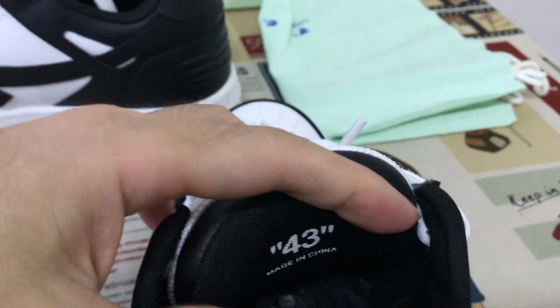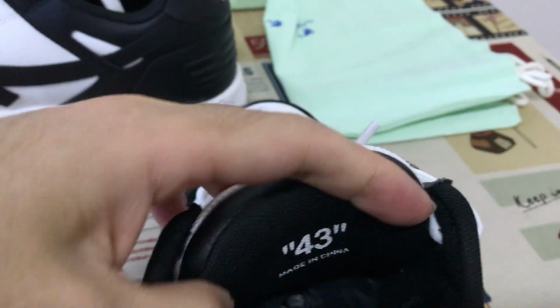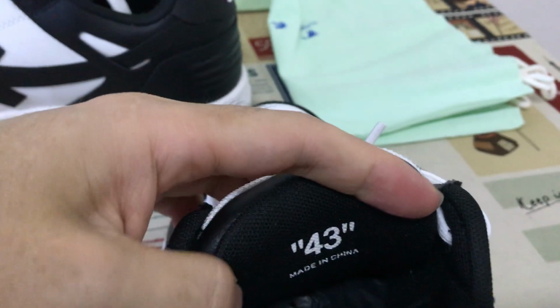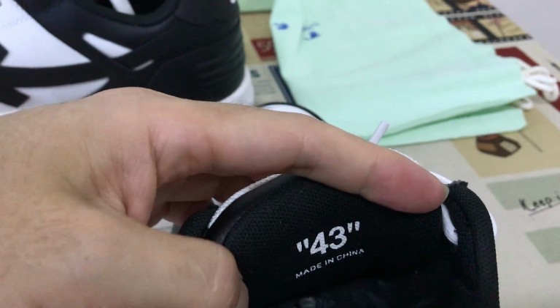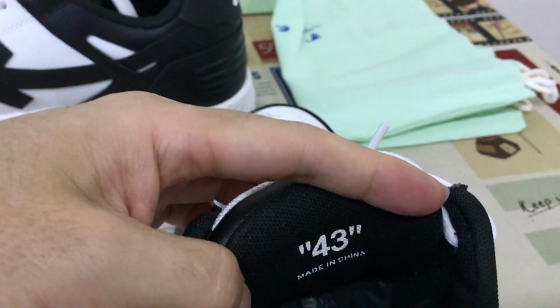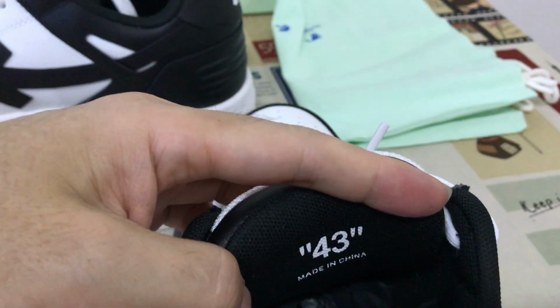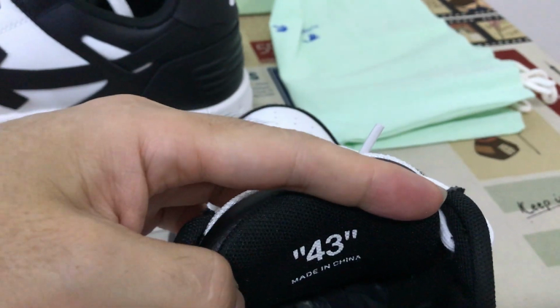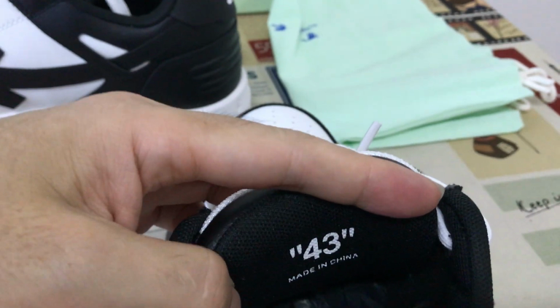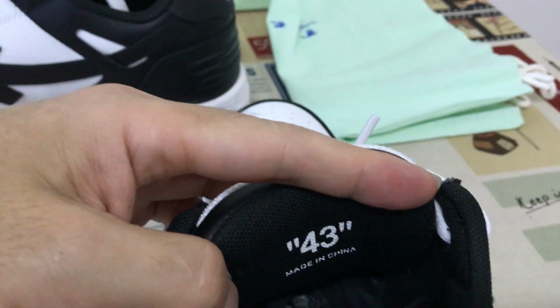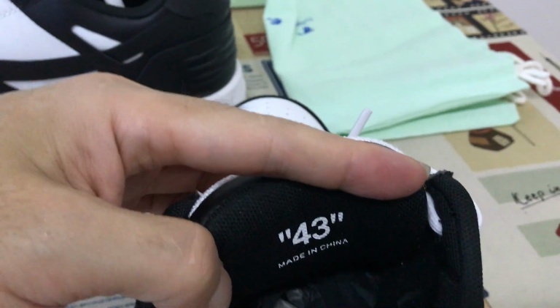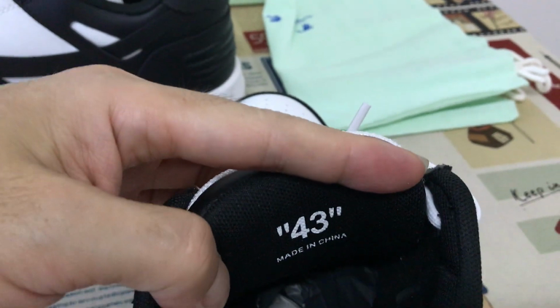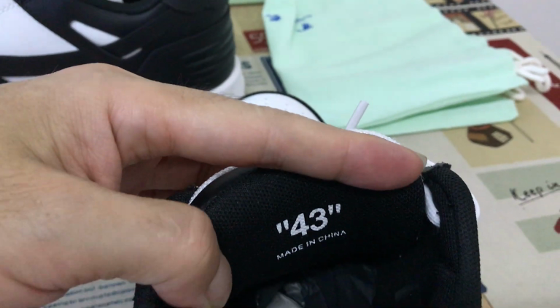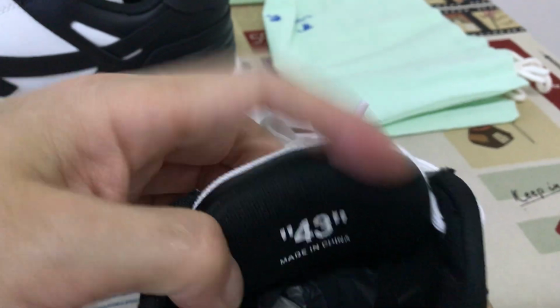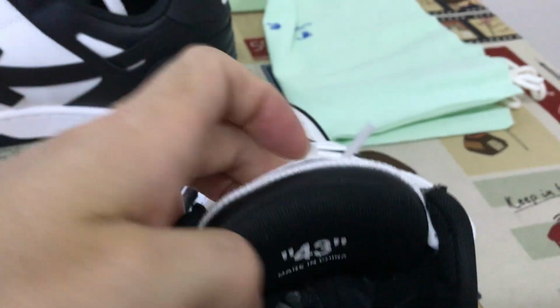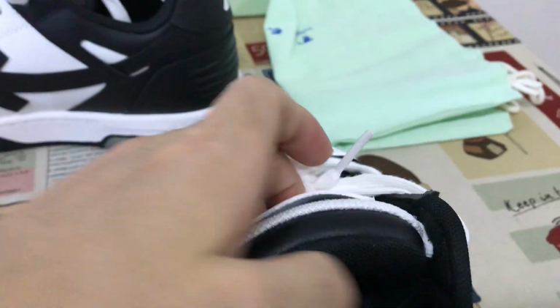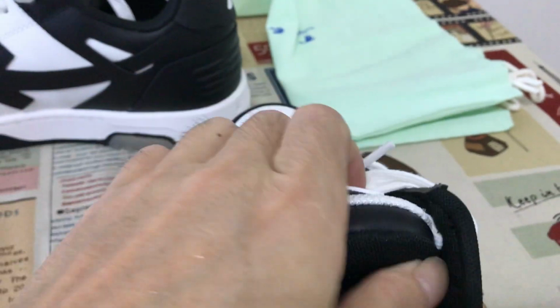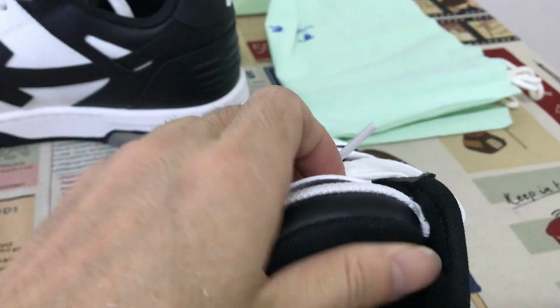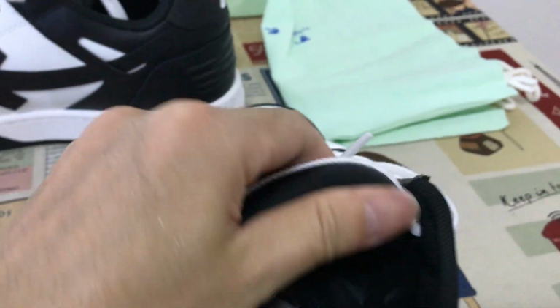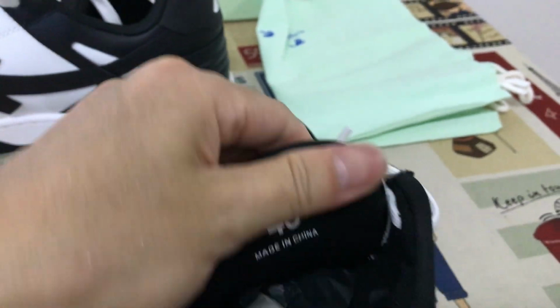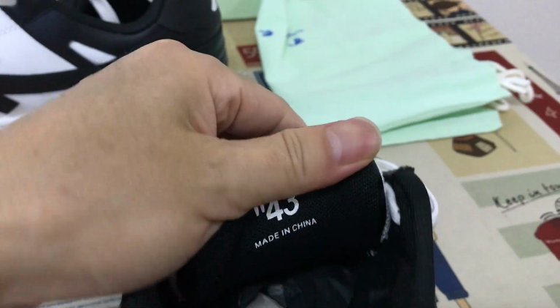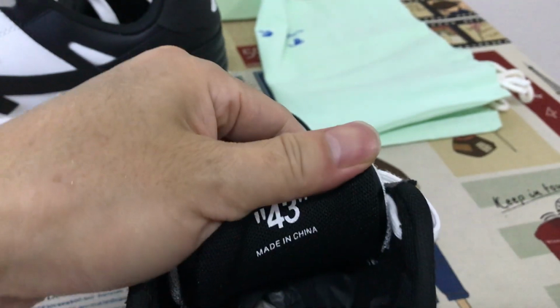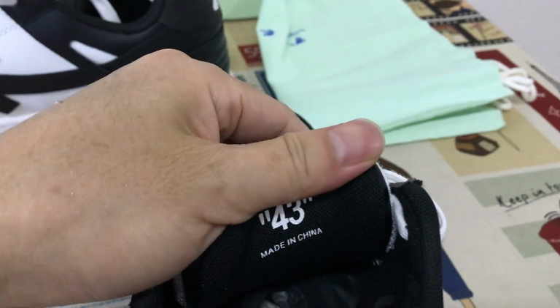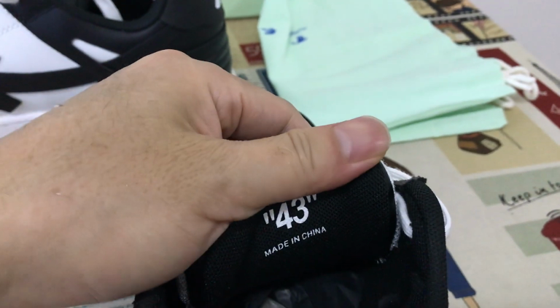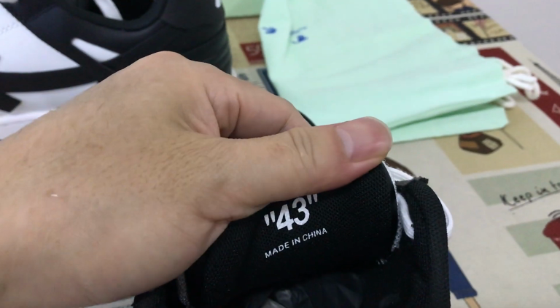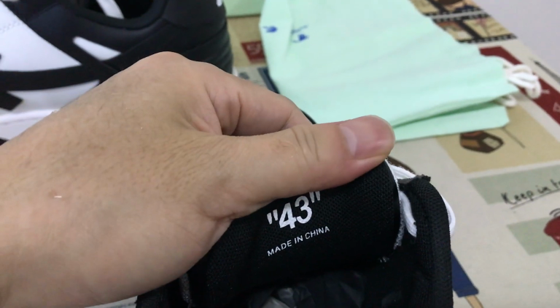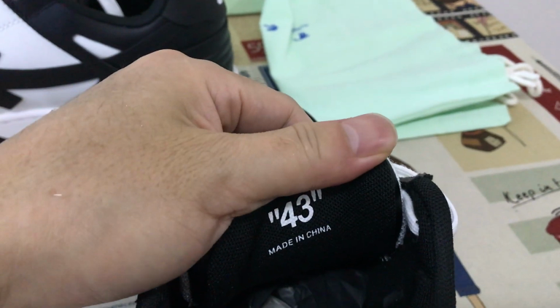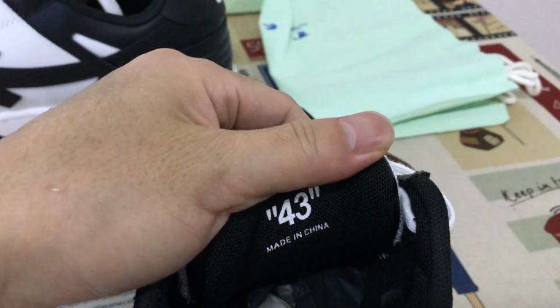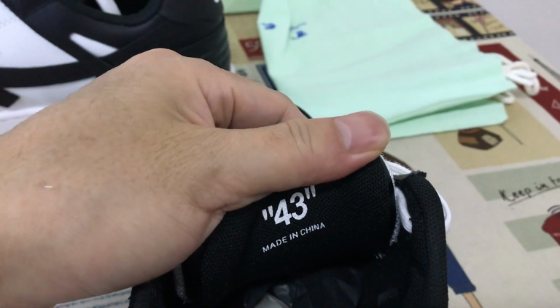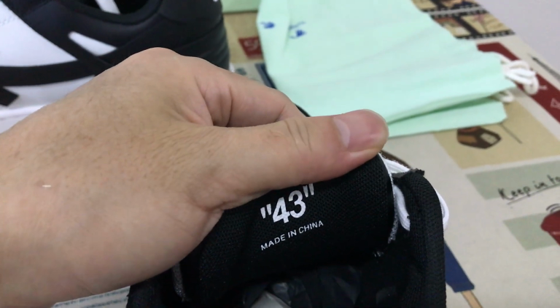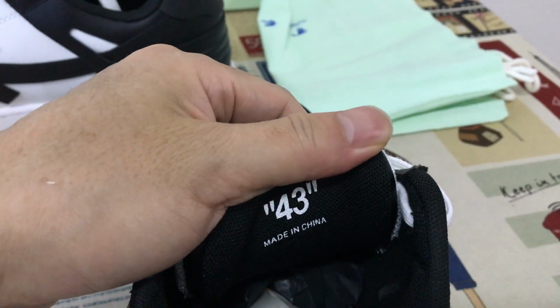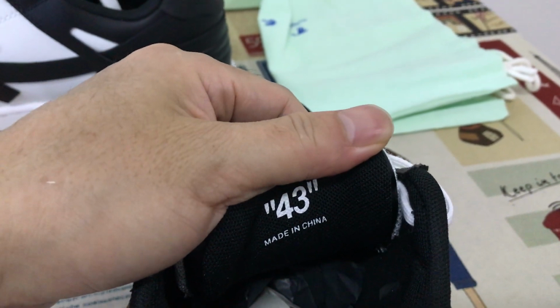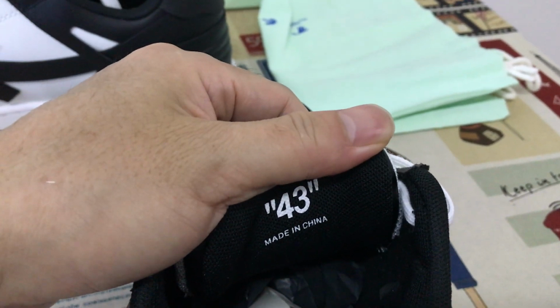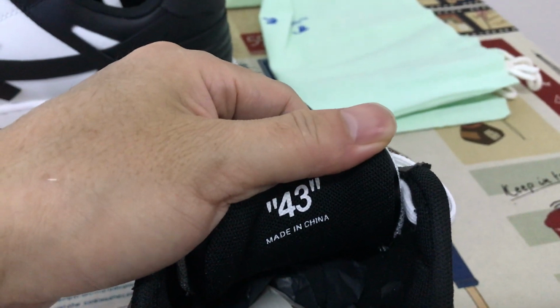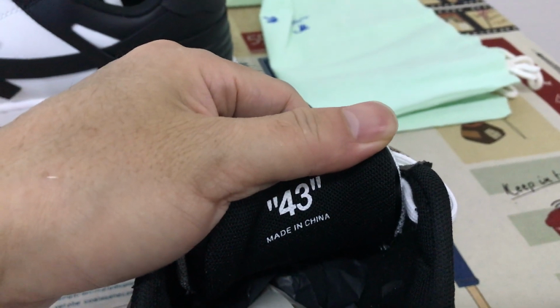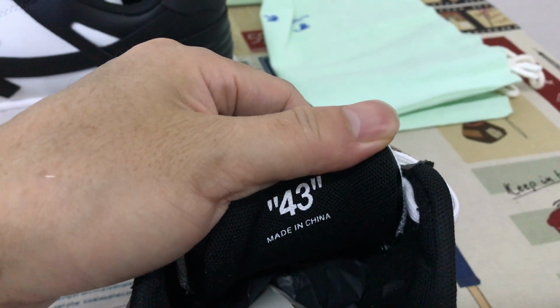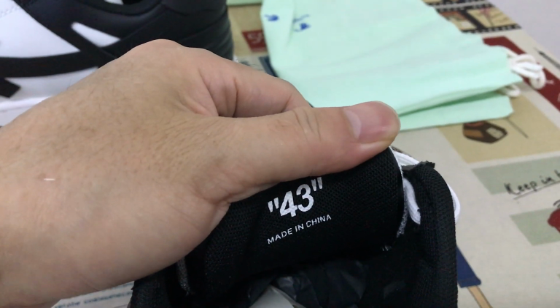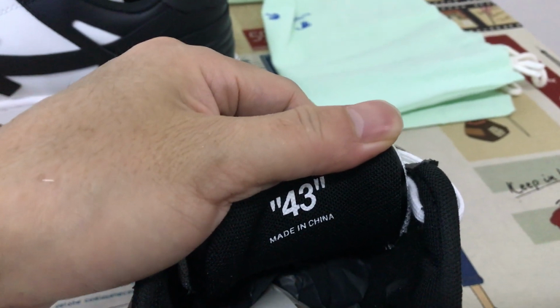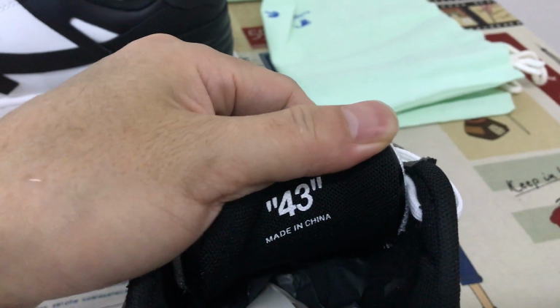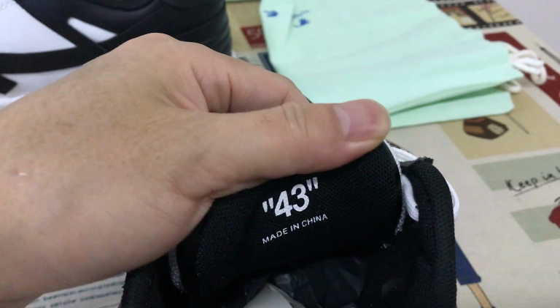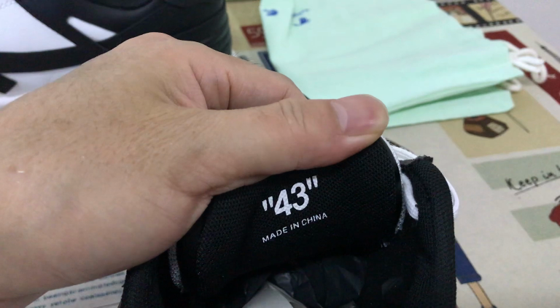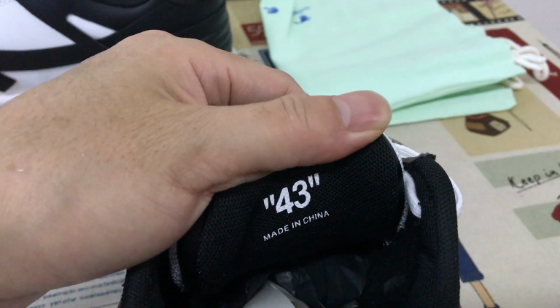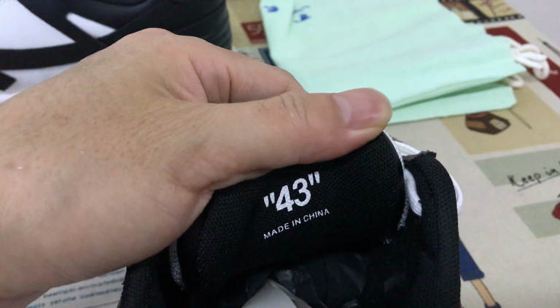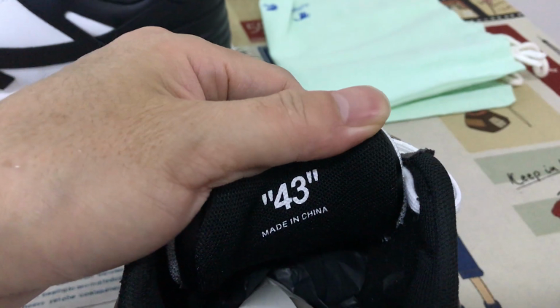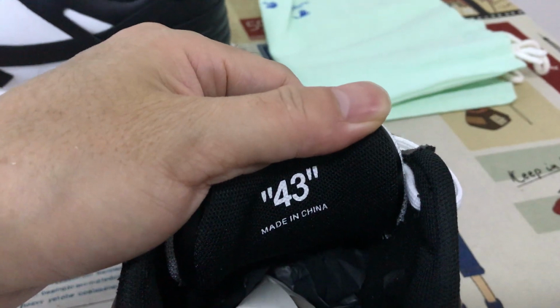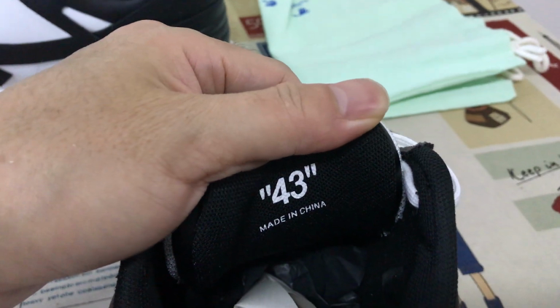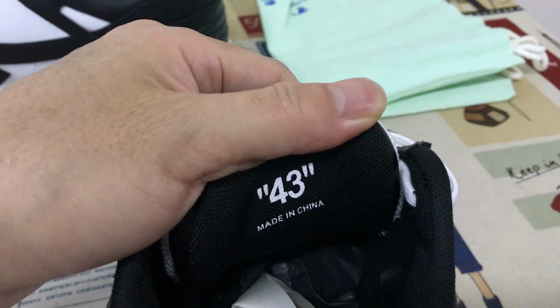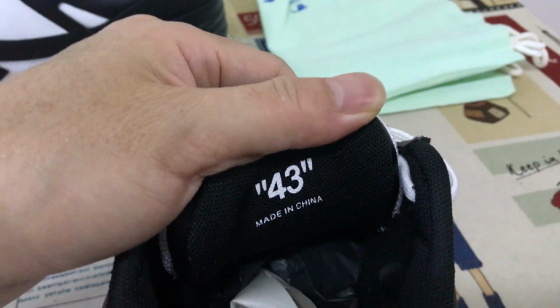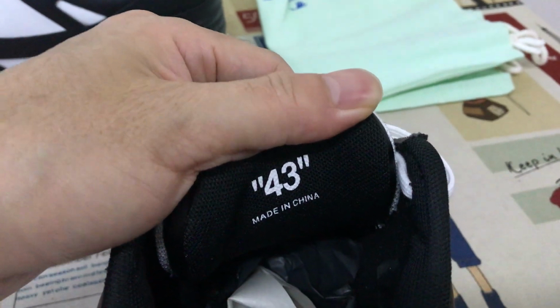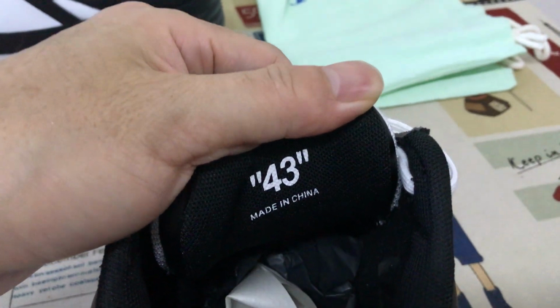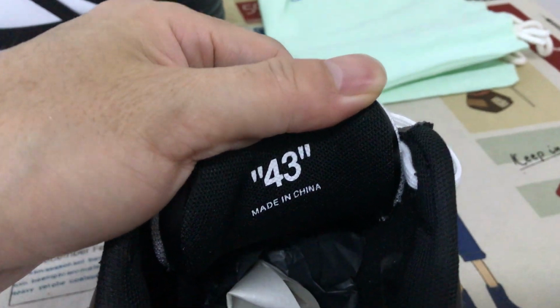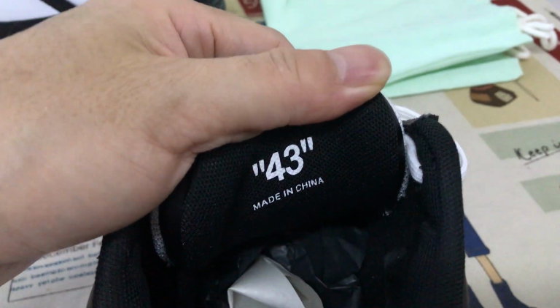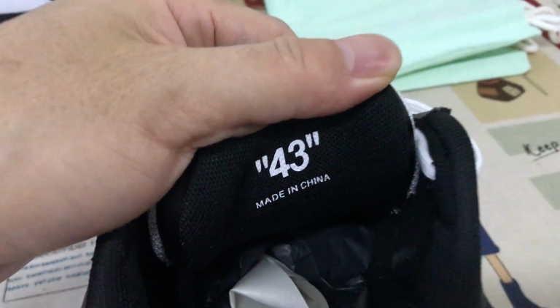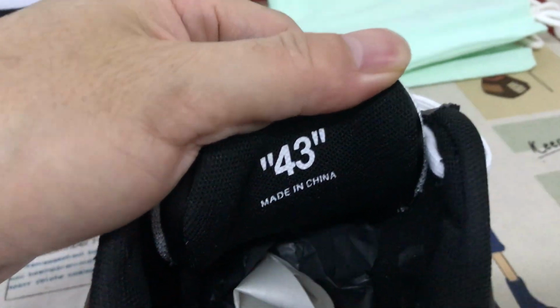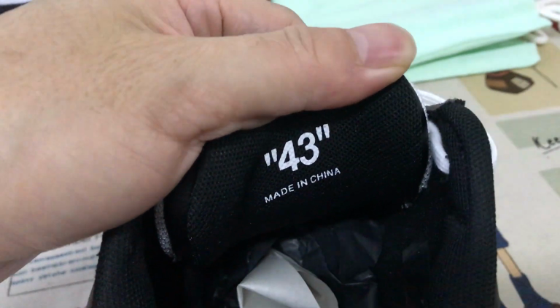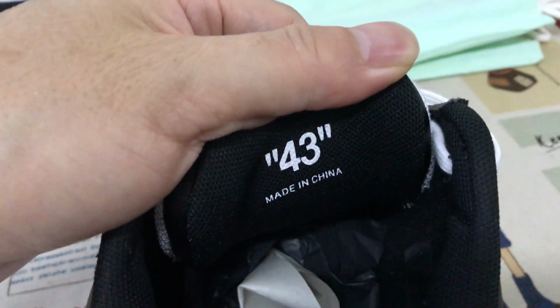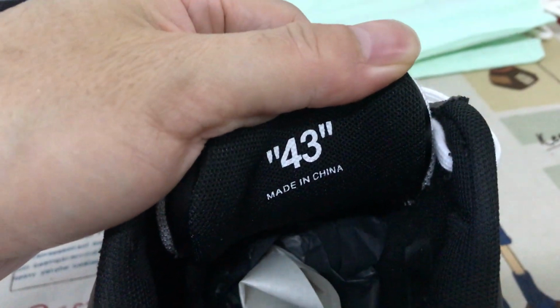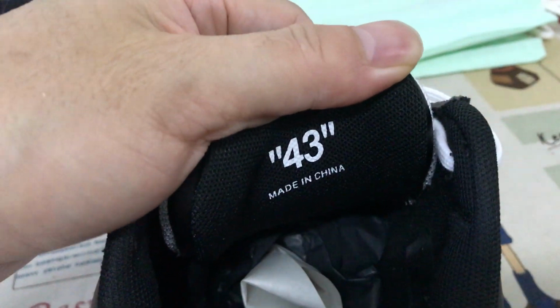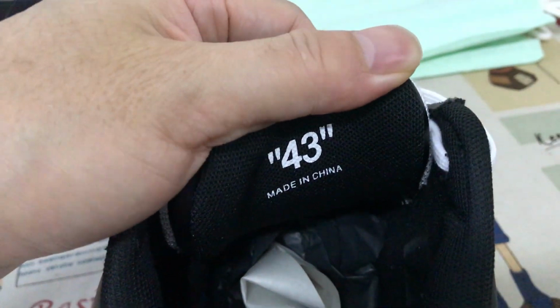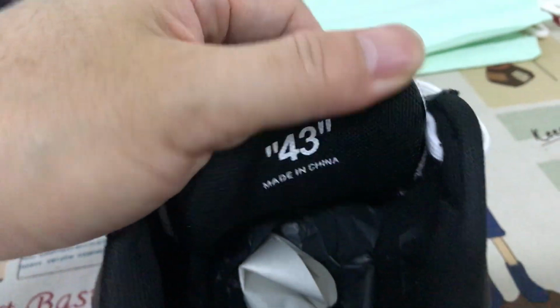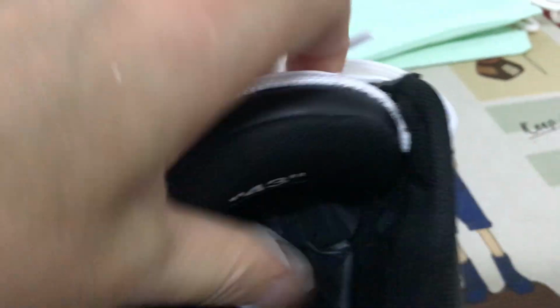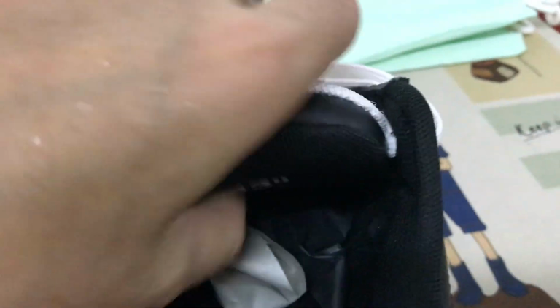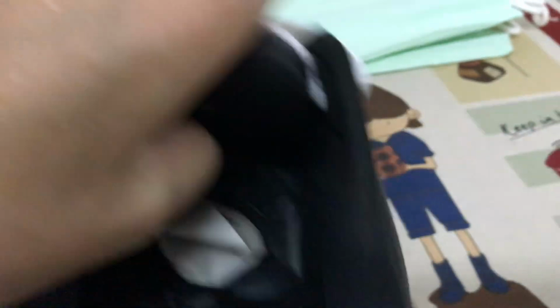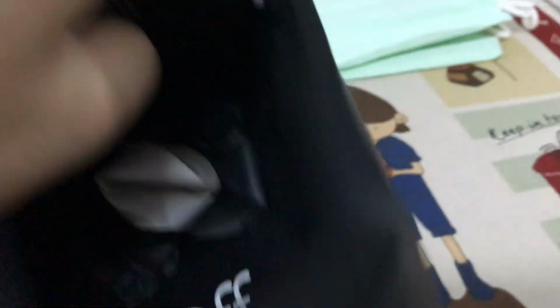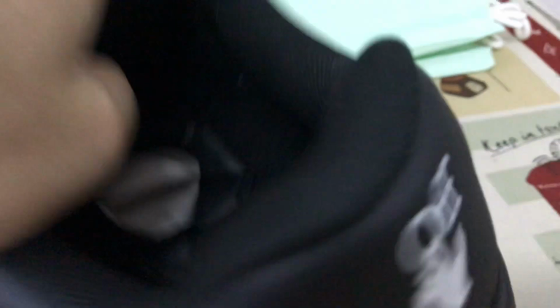Here's the size — size 14, 4, 3, and it says made in China.